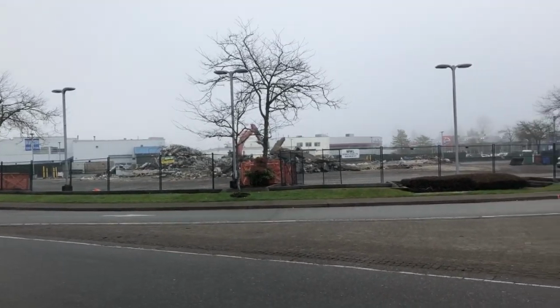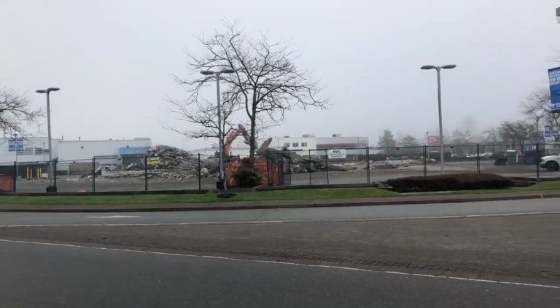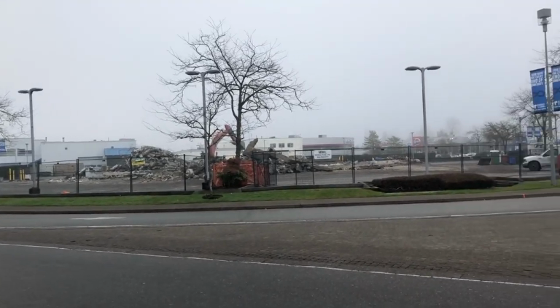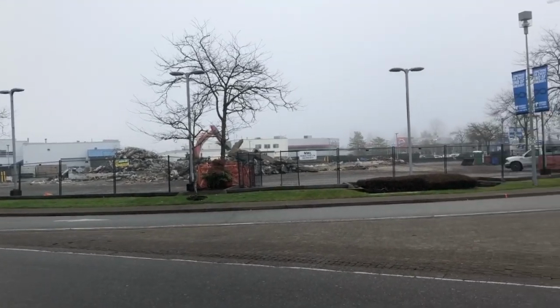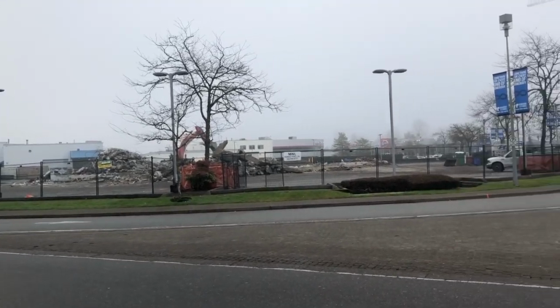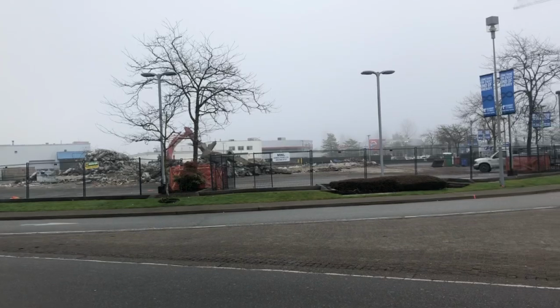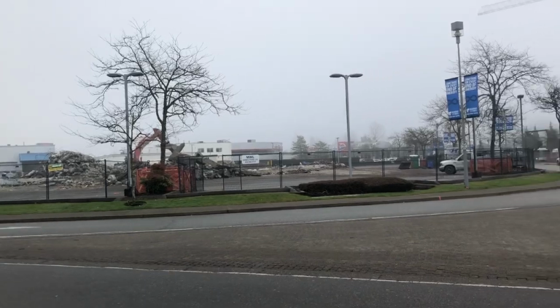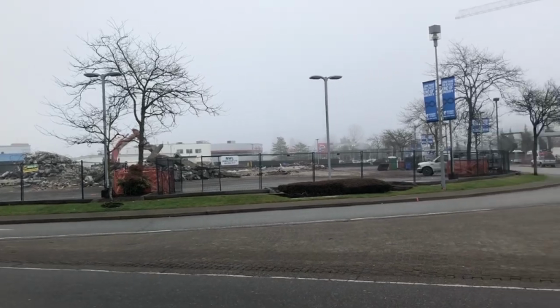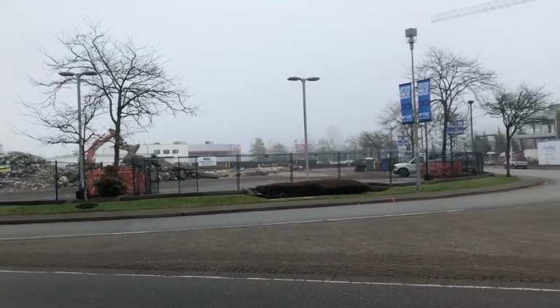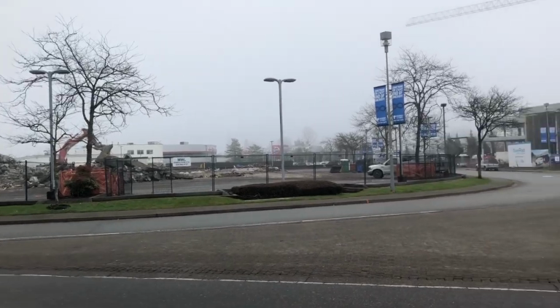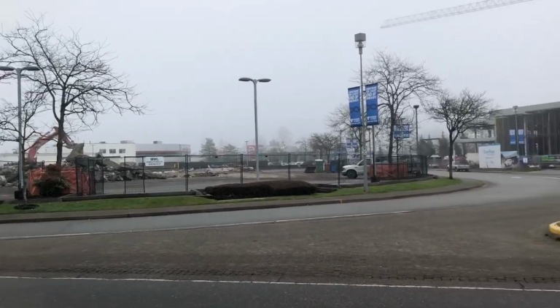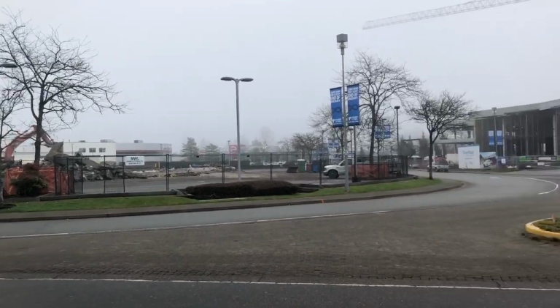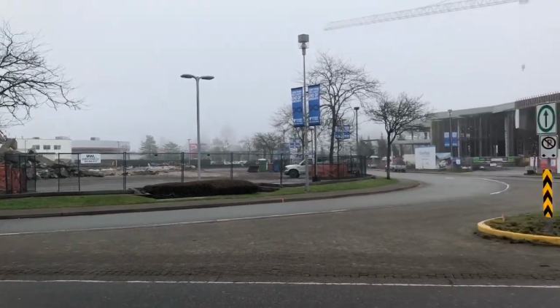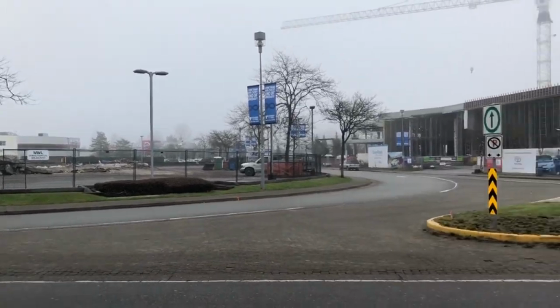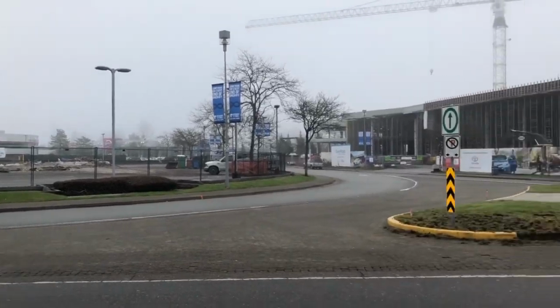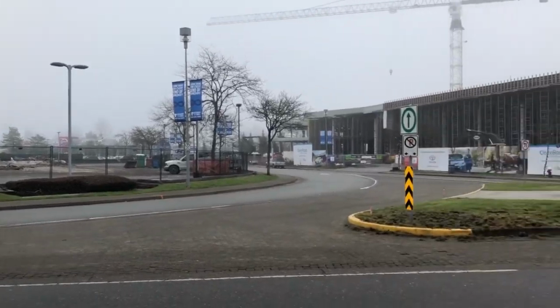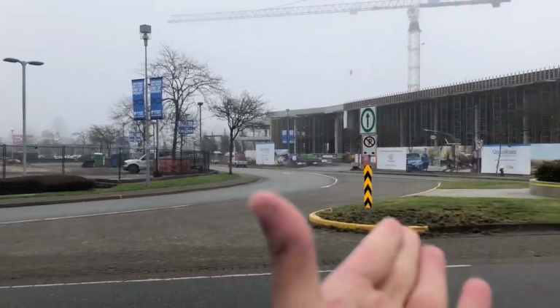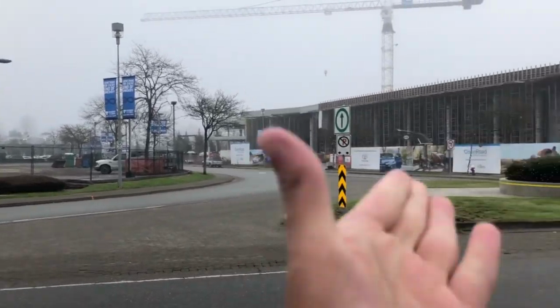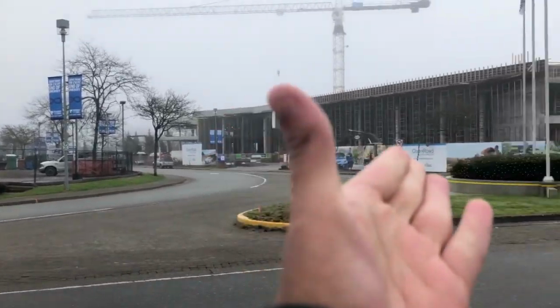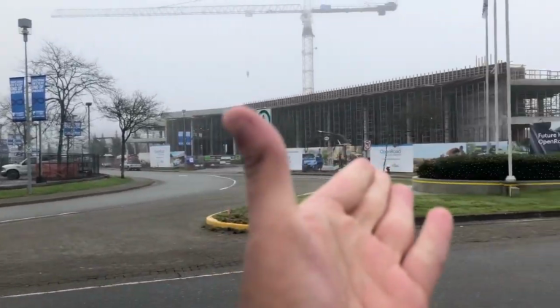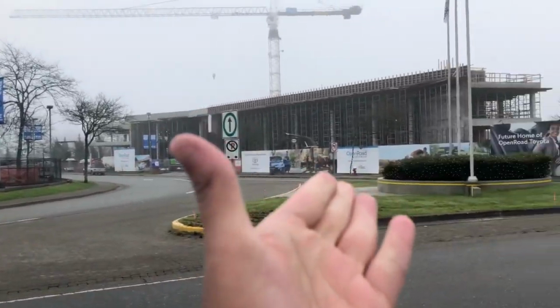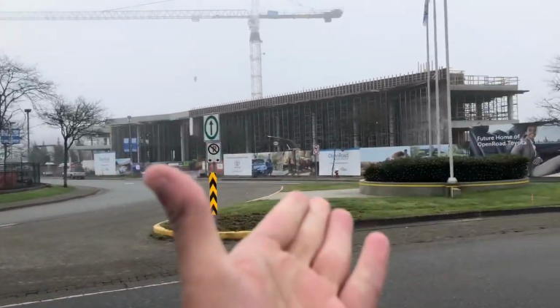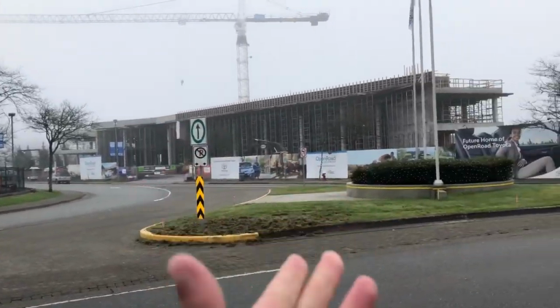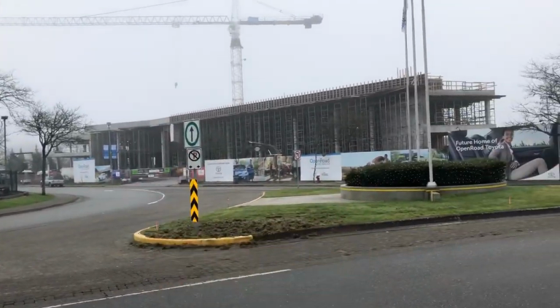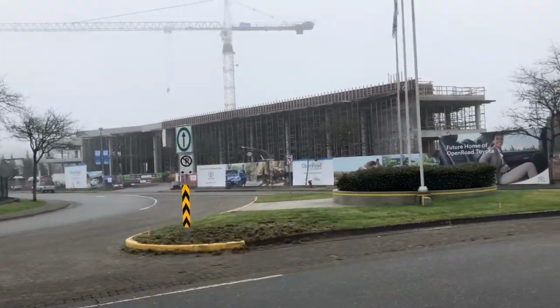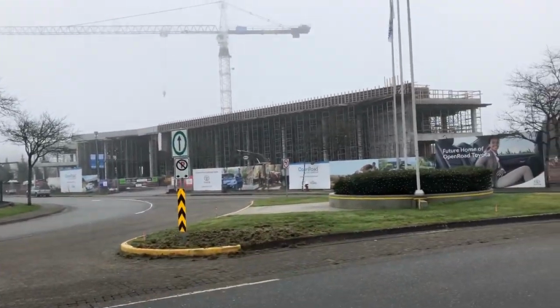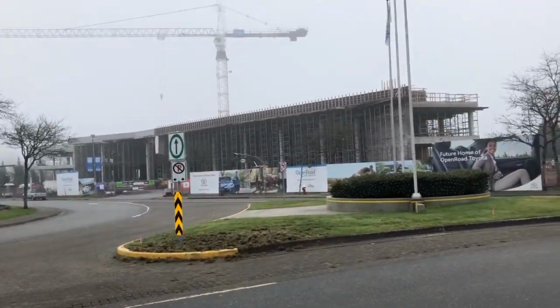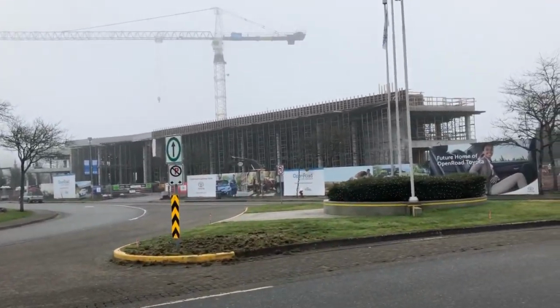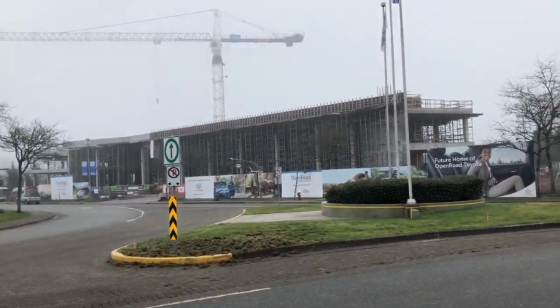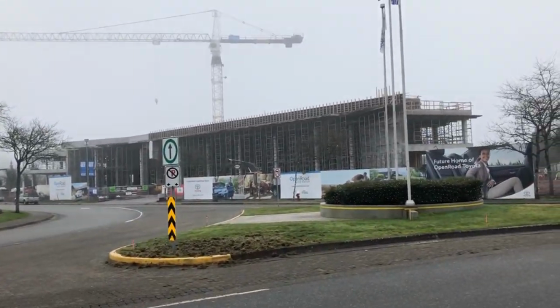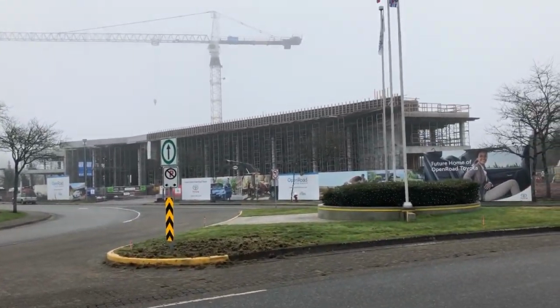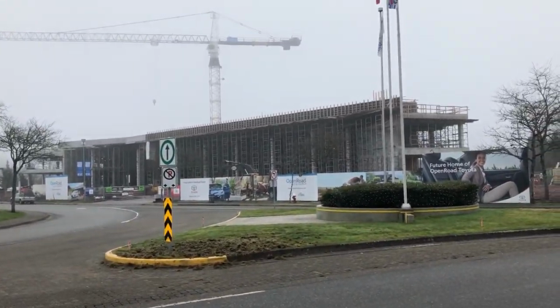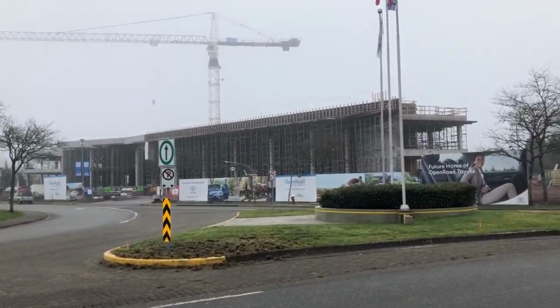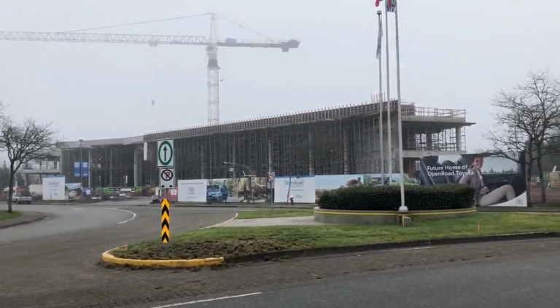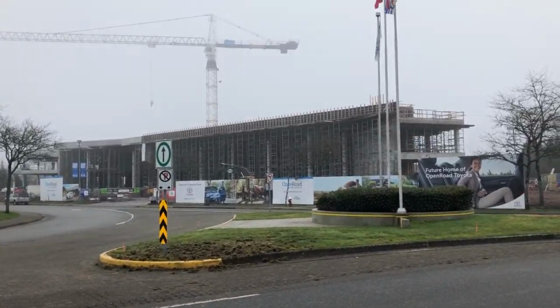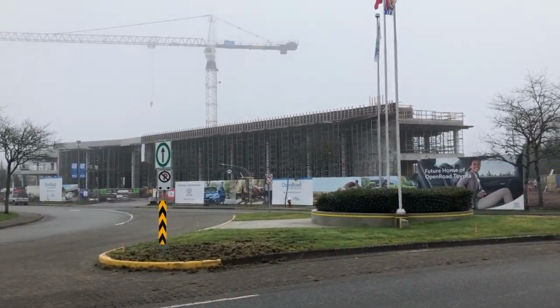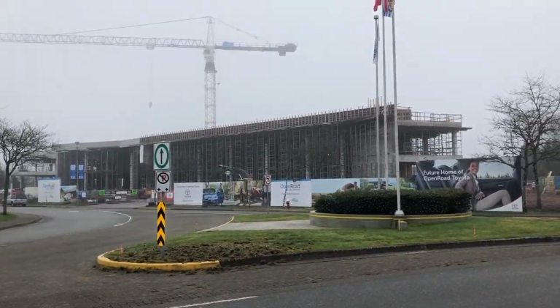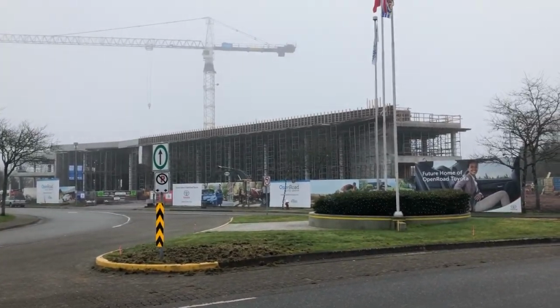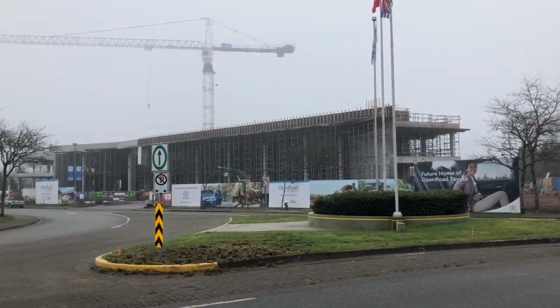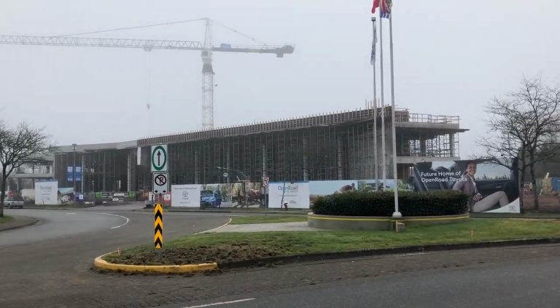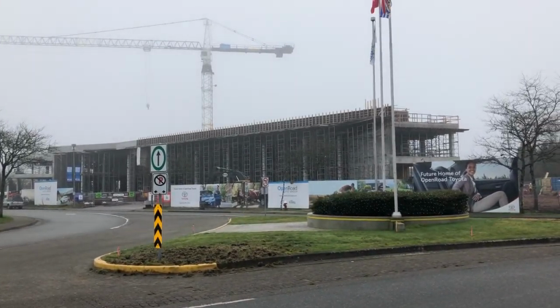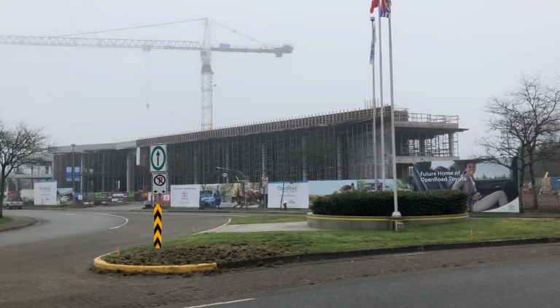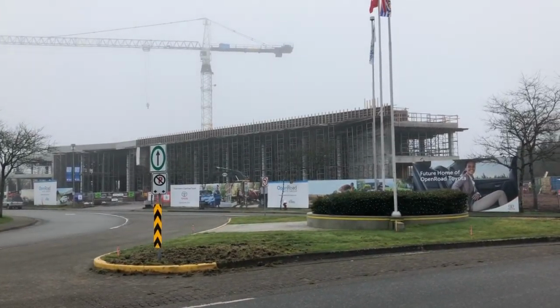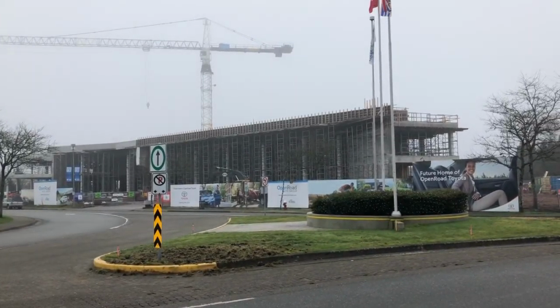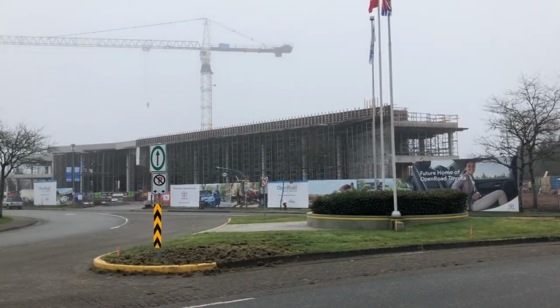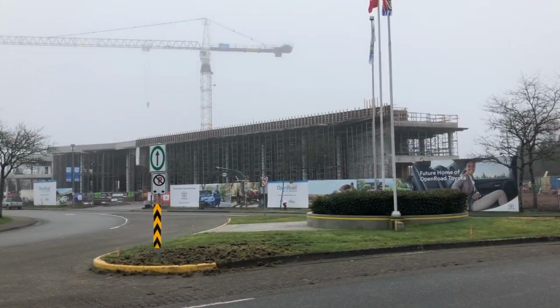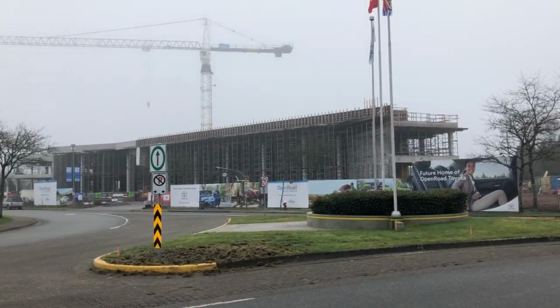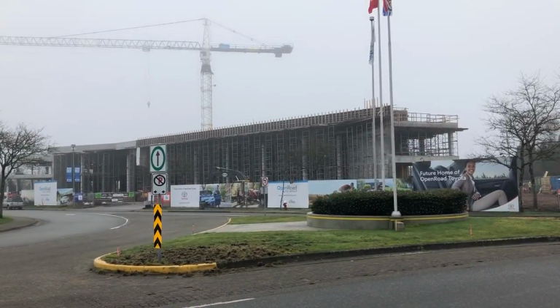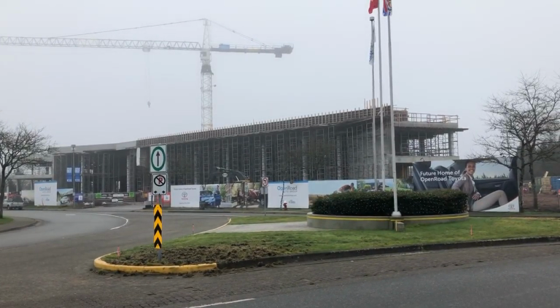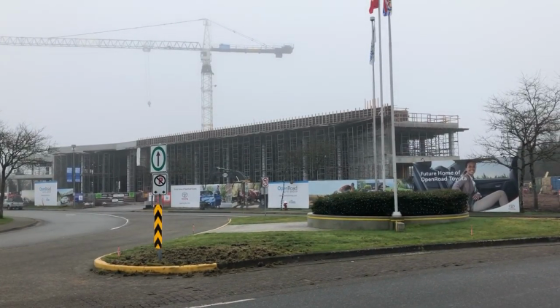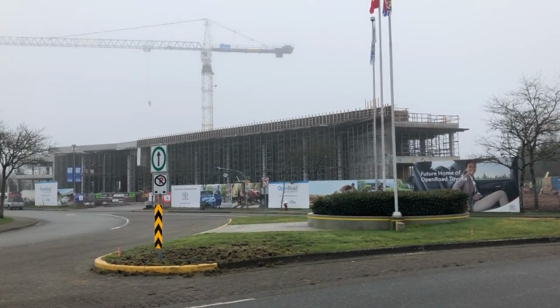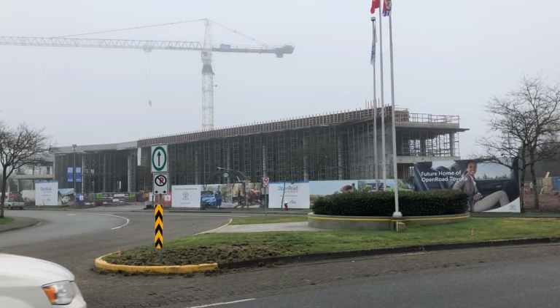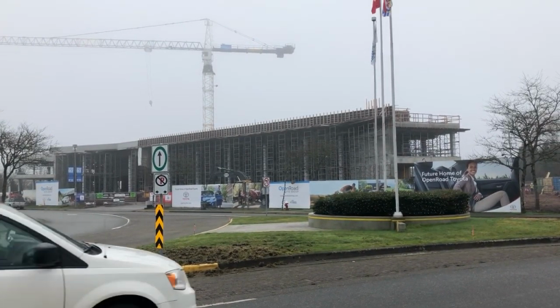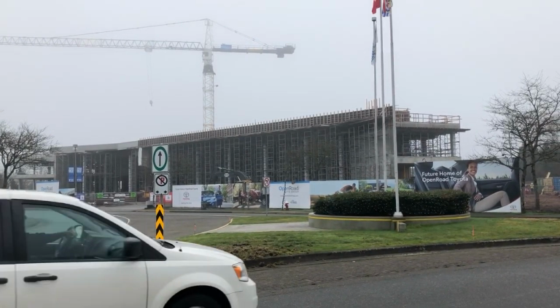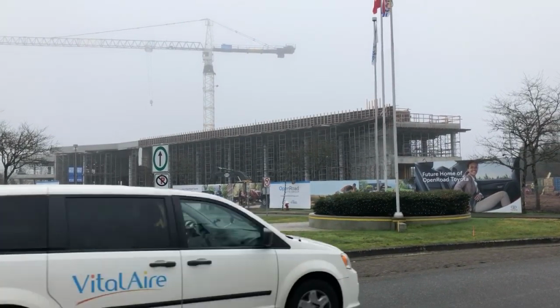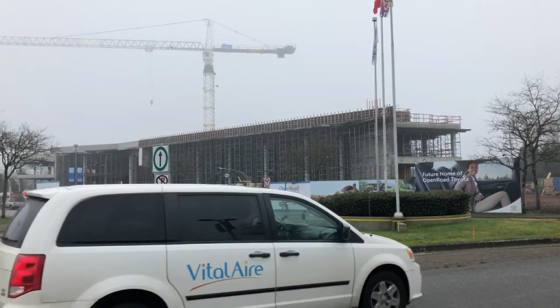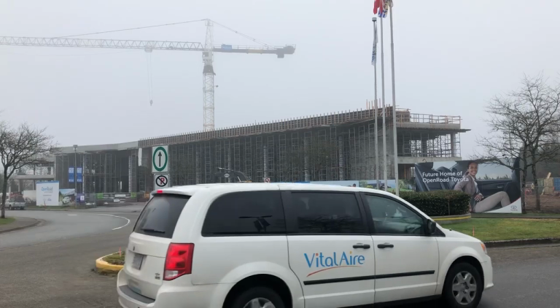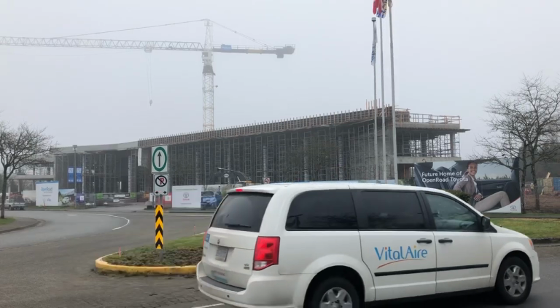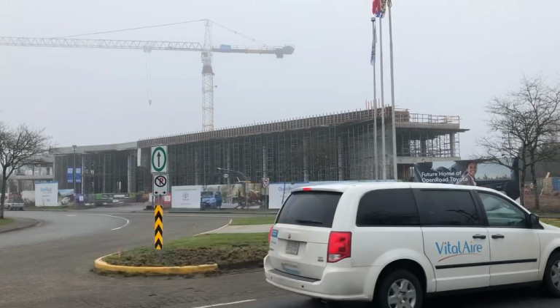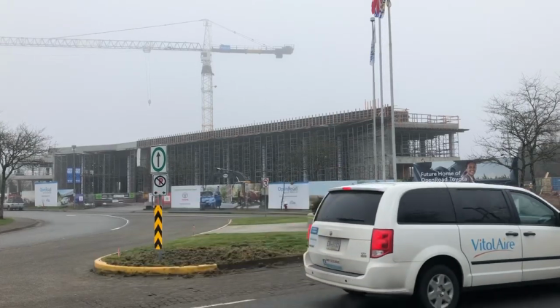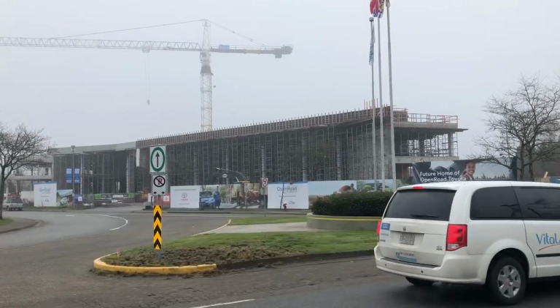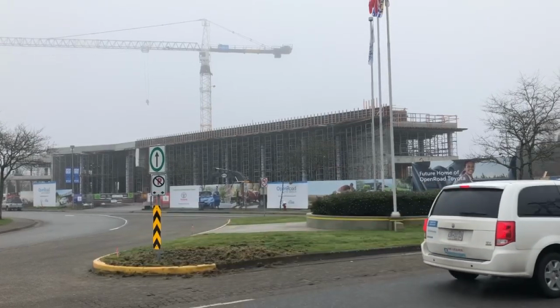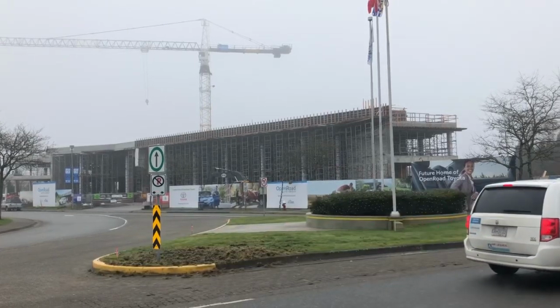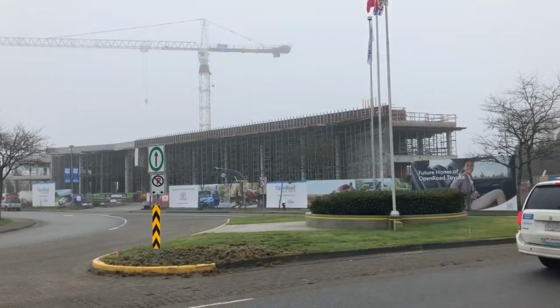And right here is the current update of your Open Road Toyota dealership — the biggest one in Canada.